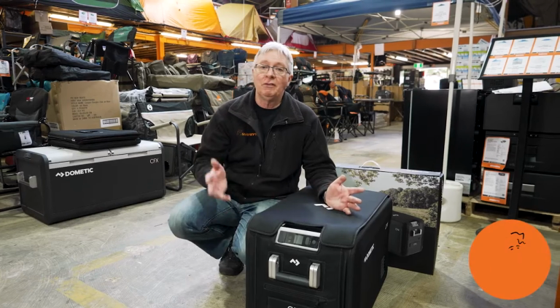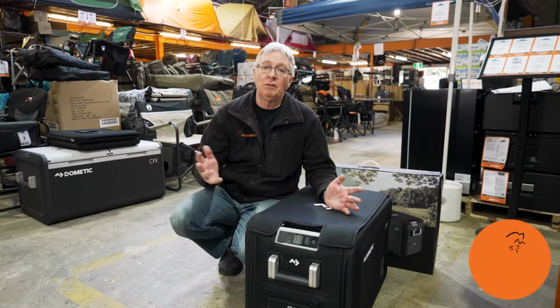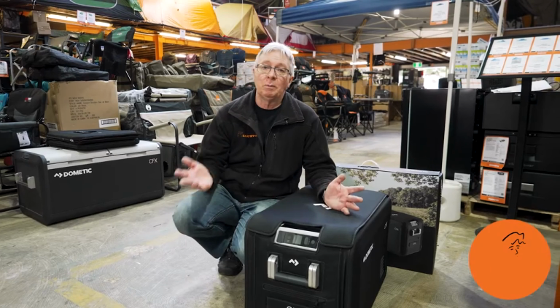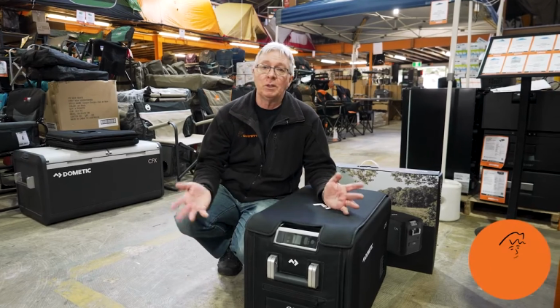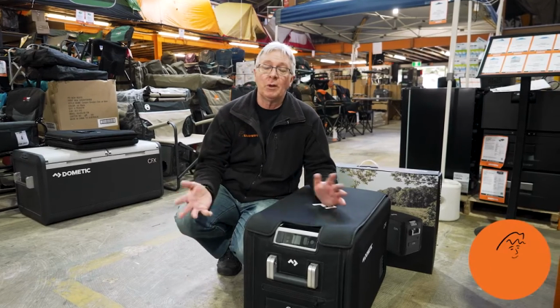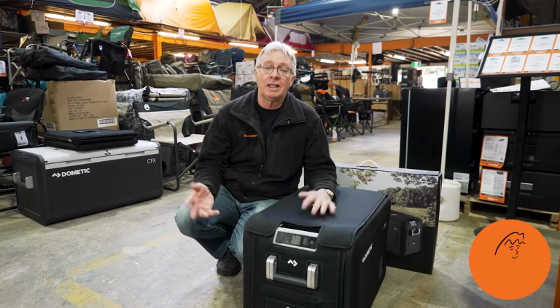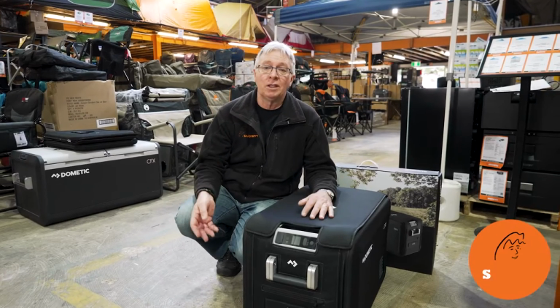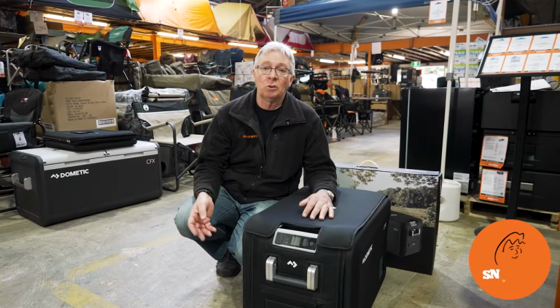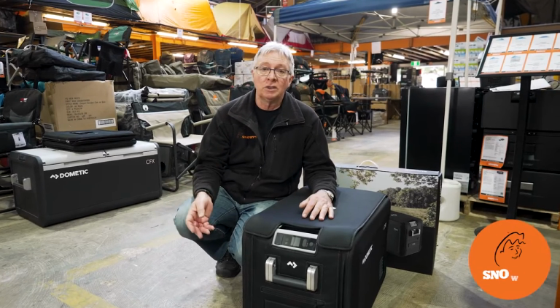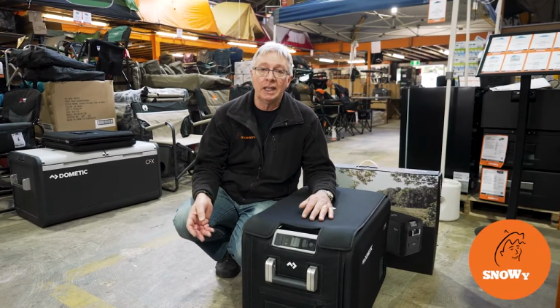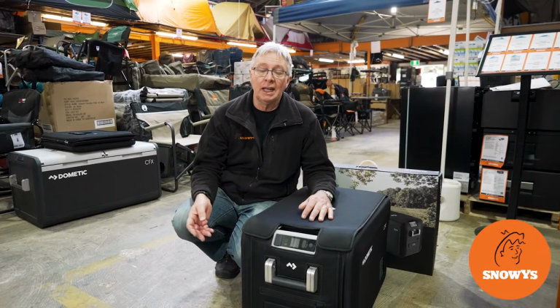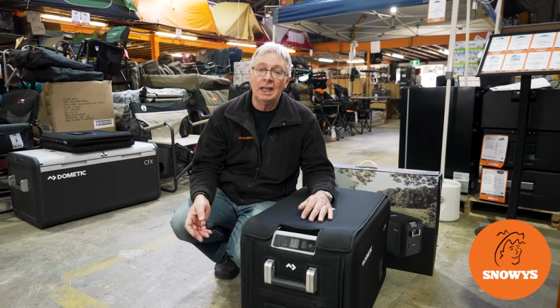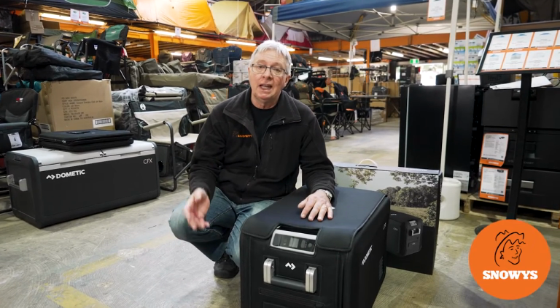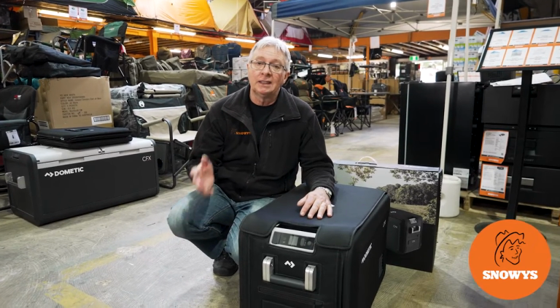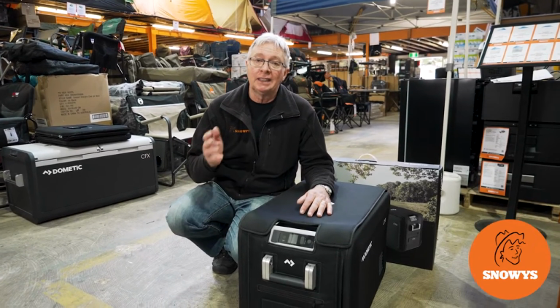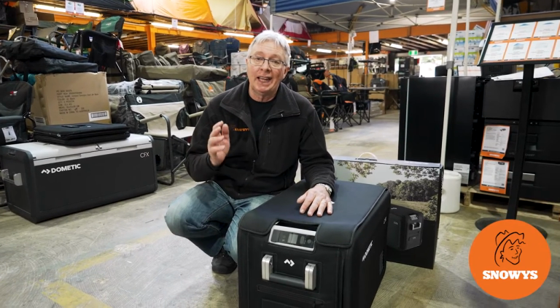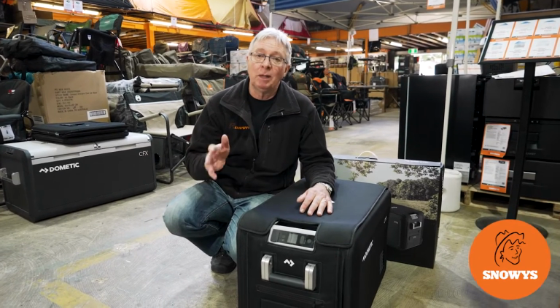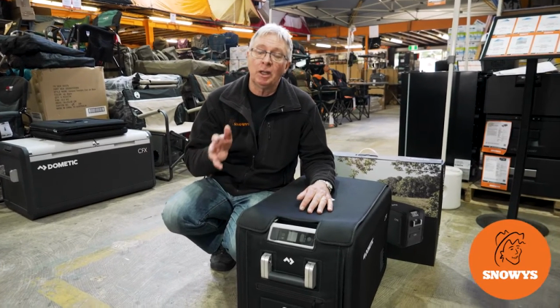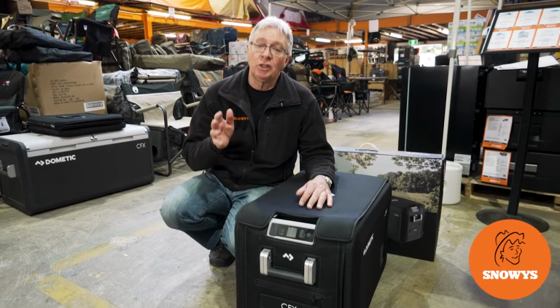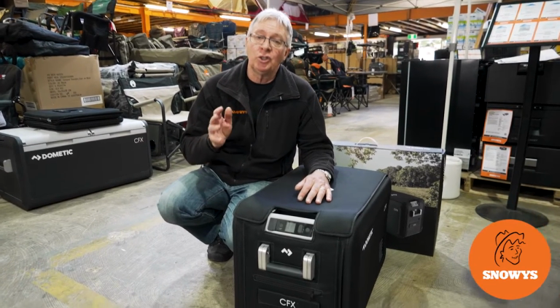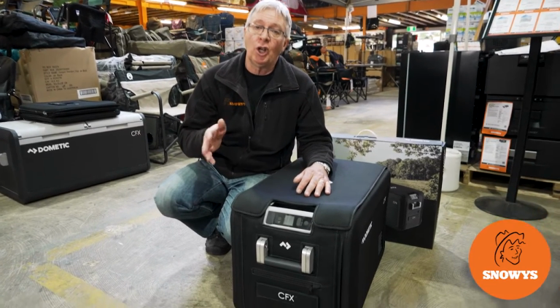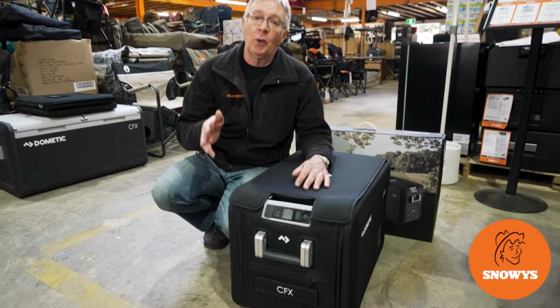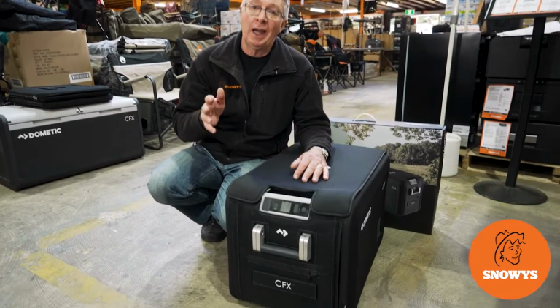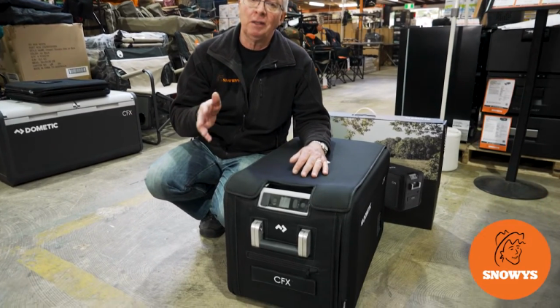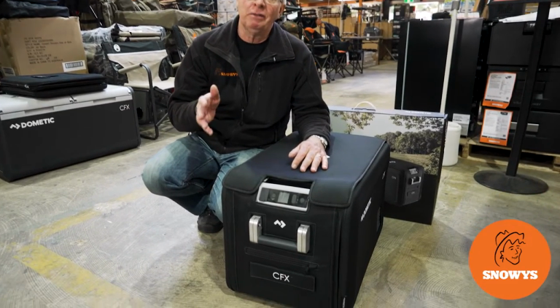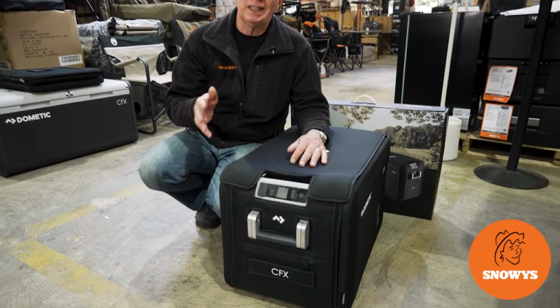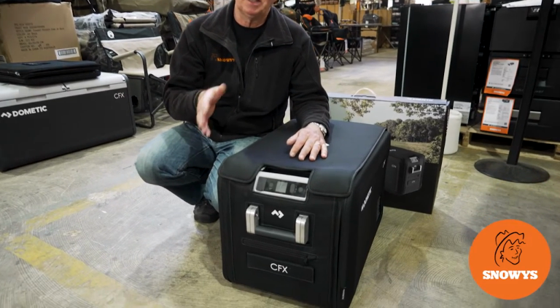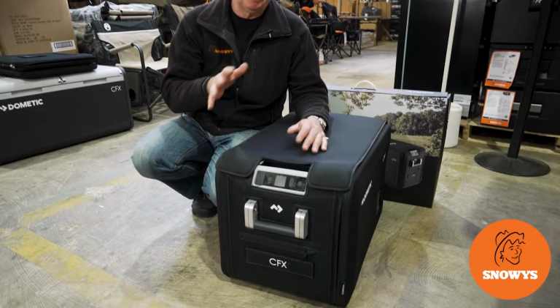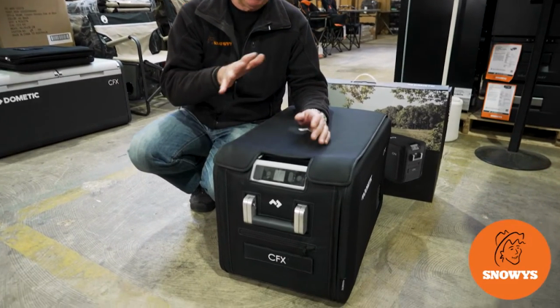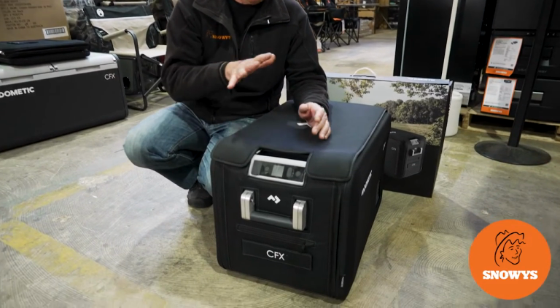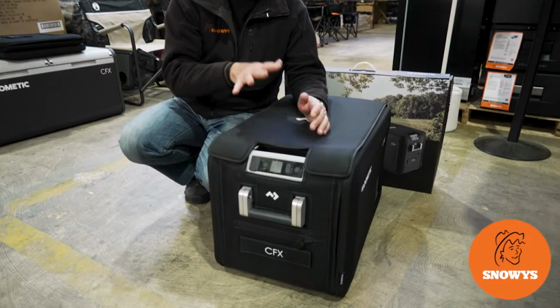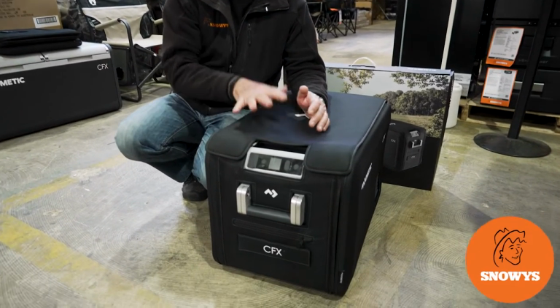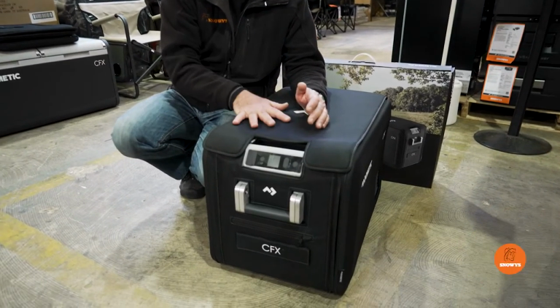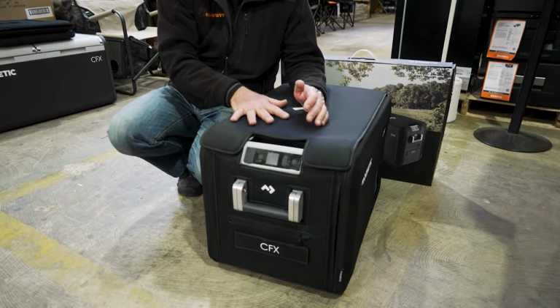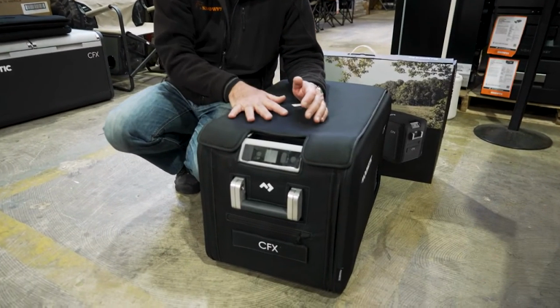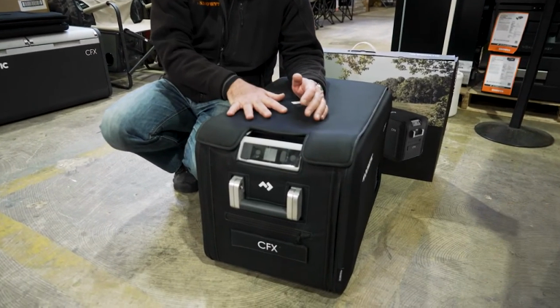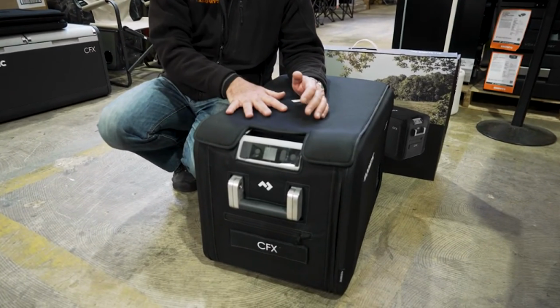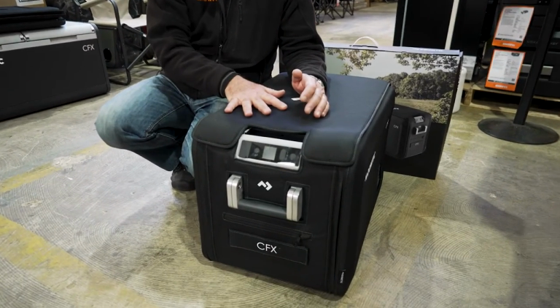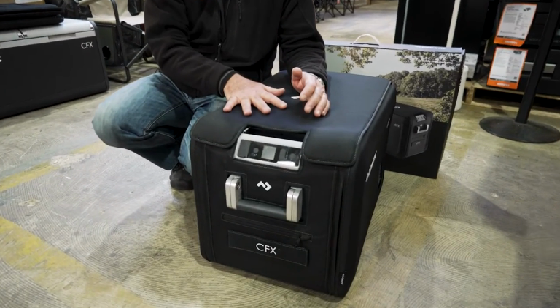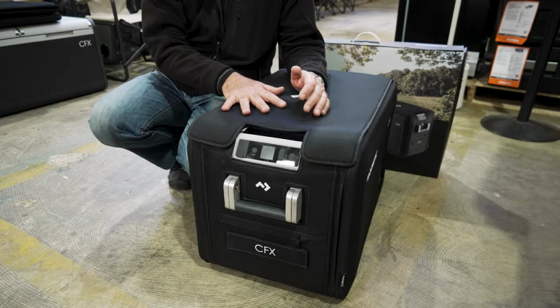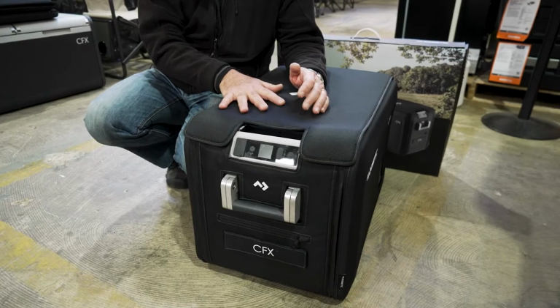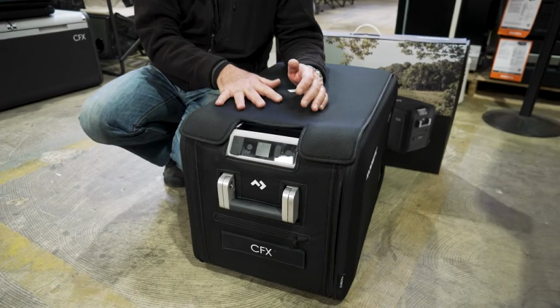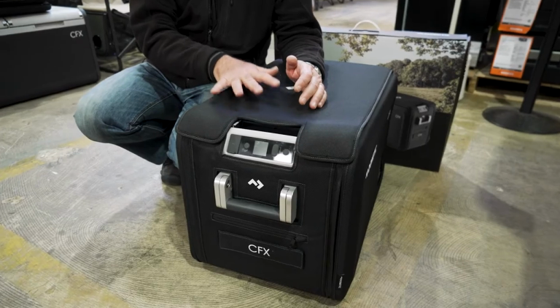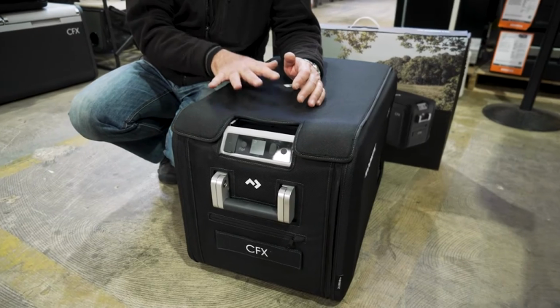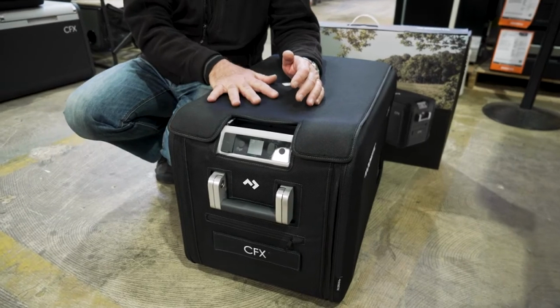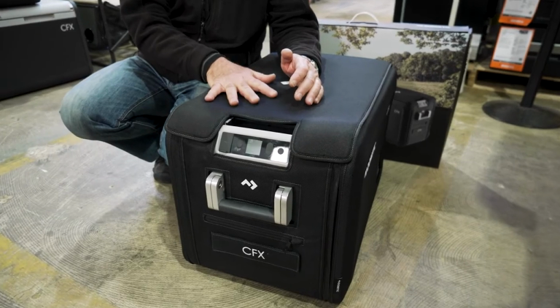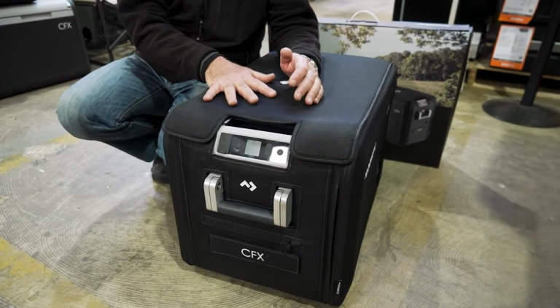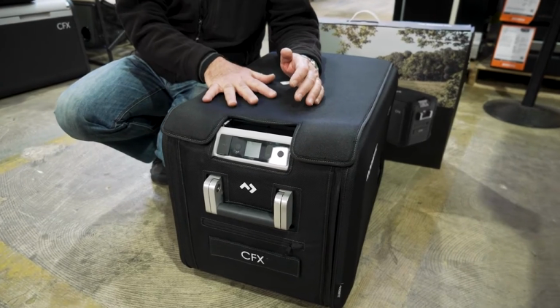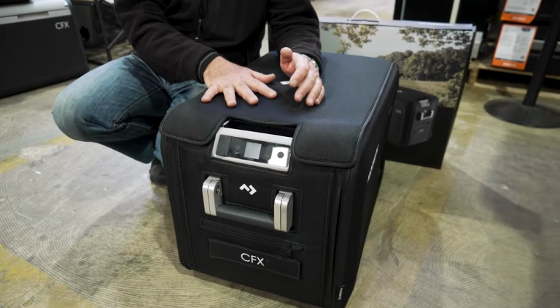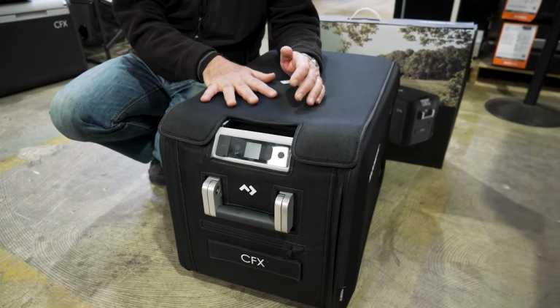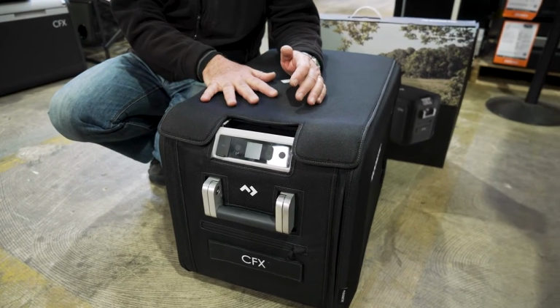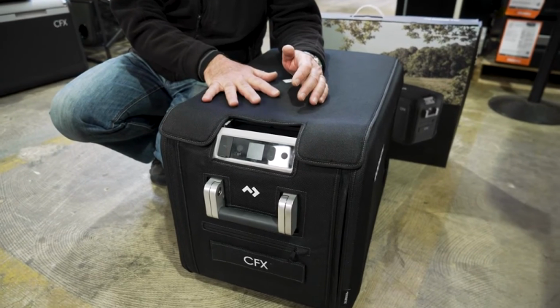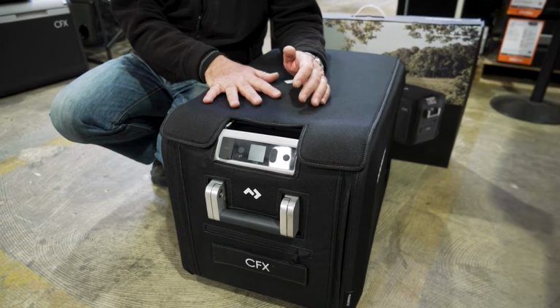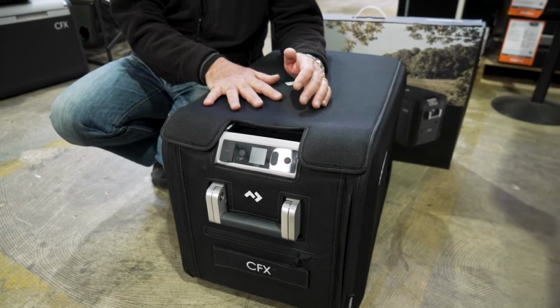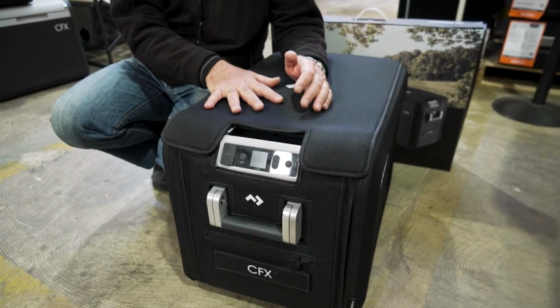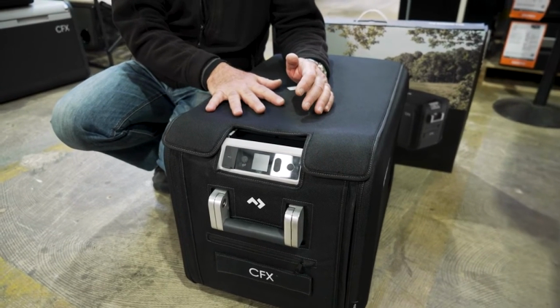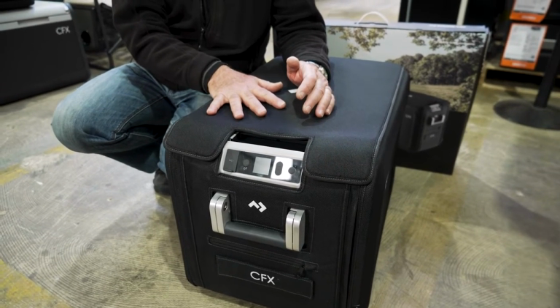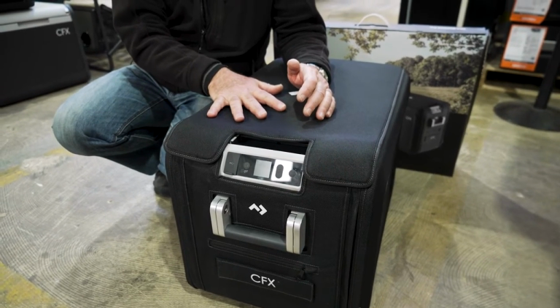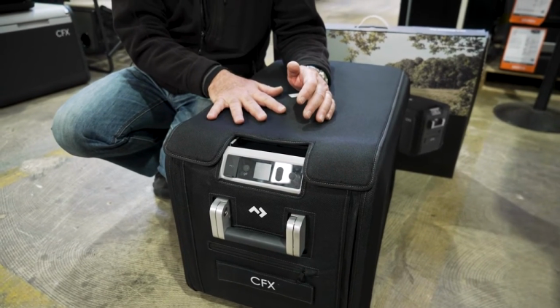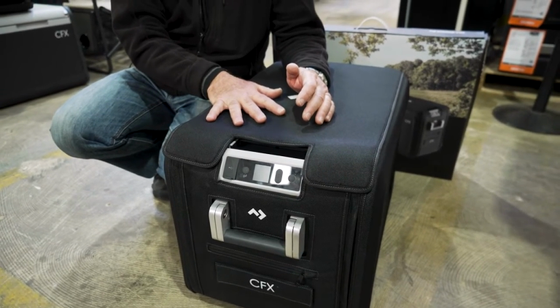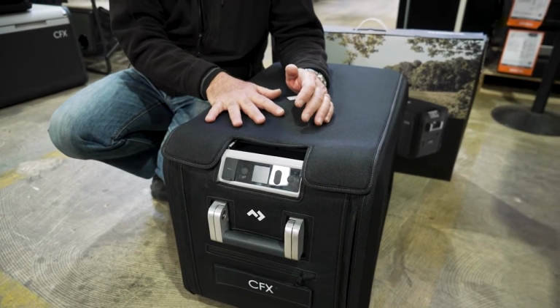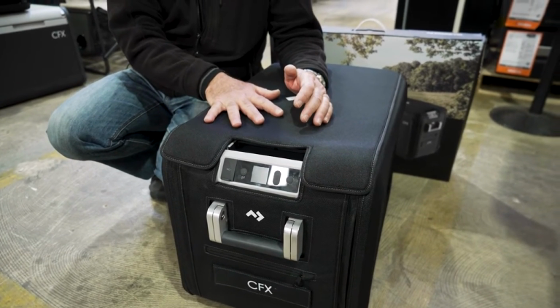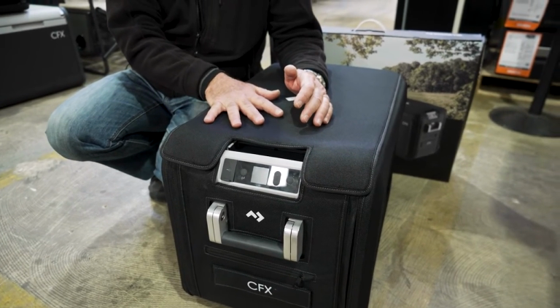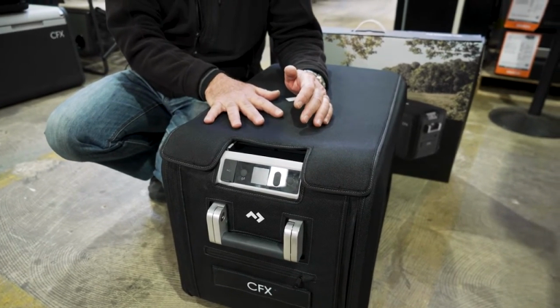Kevin from Snowys Outdoors here. Today I'm going to show you how to fit the protective cover to the CFX3 25, 35 and 45 fridge freezer.